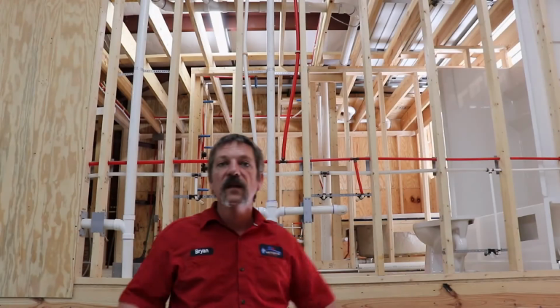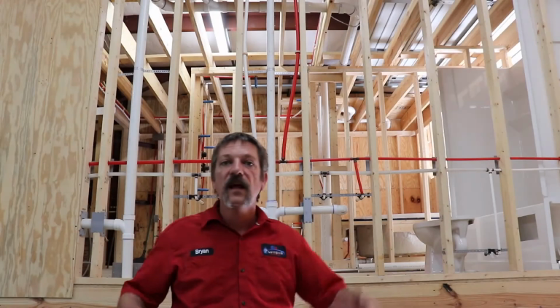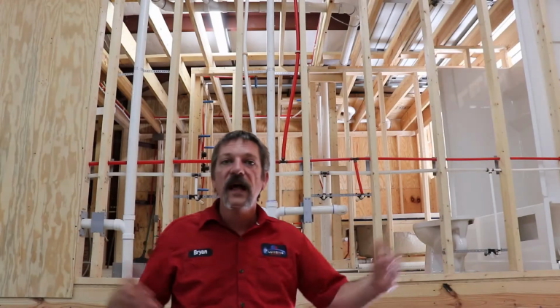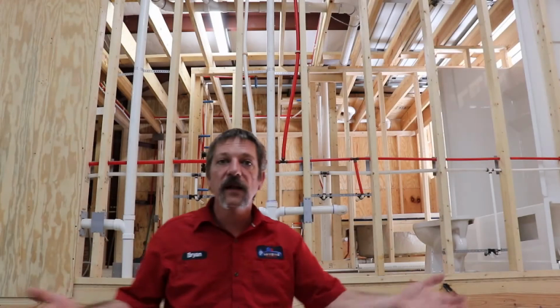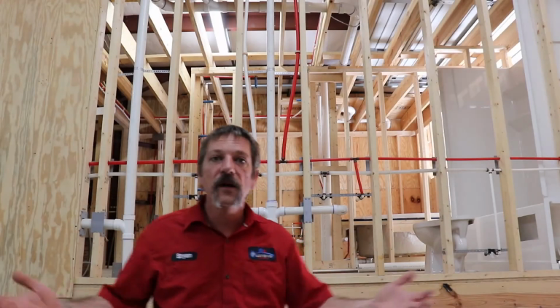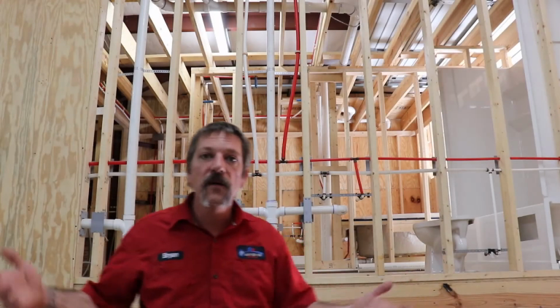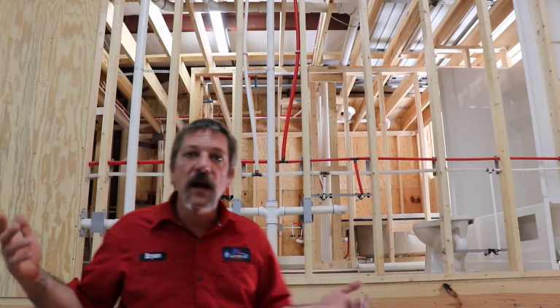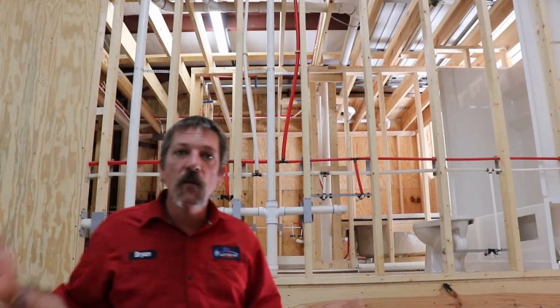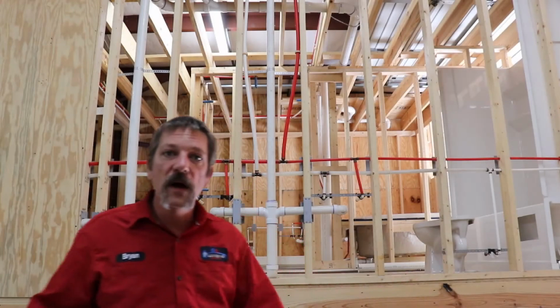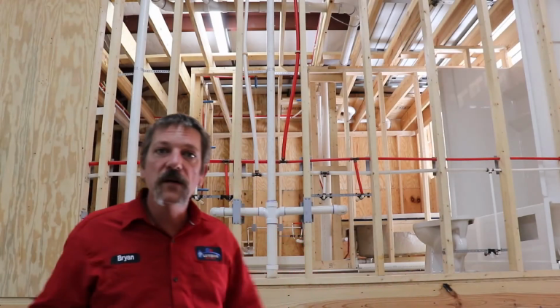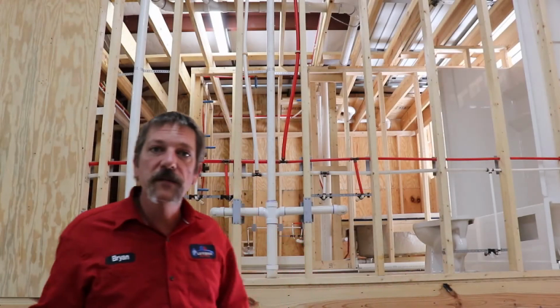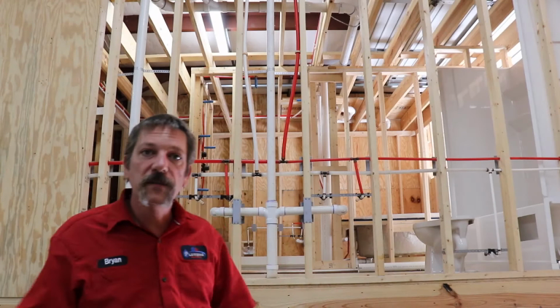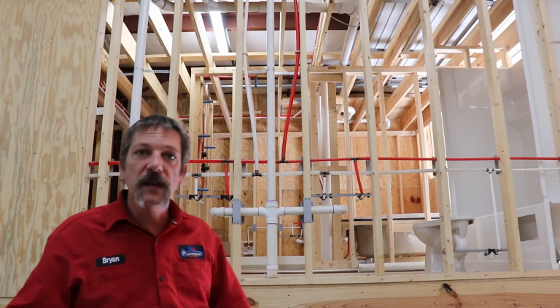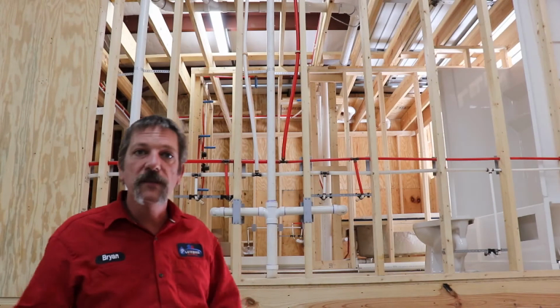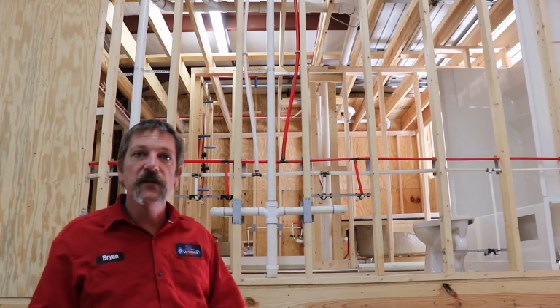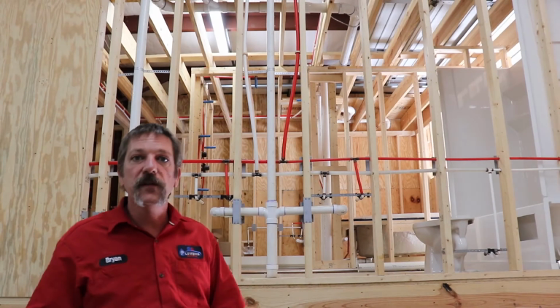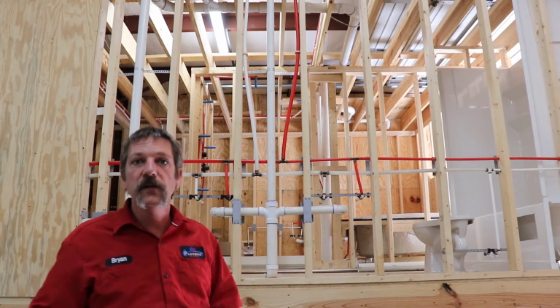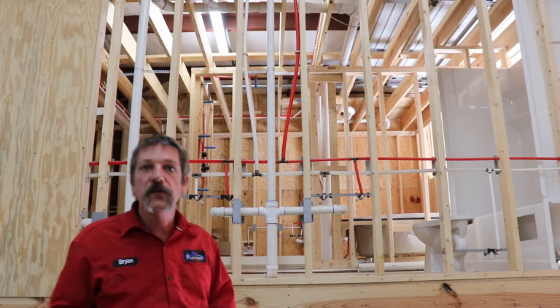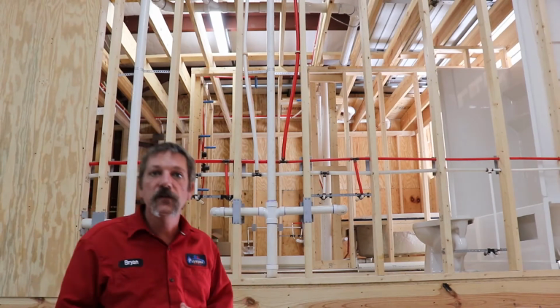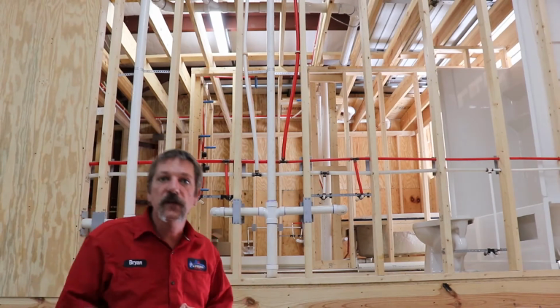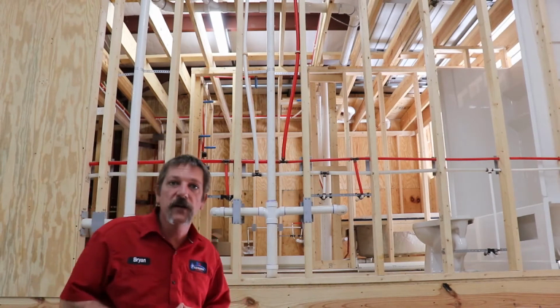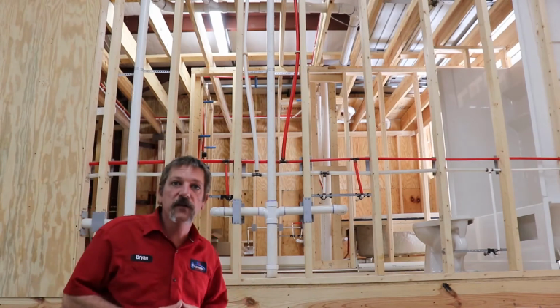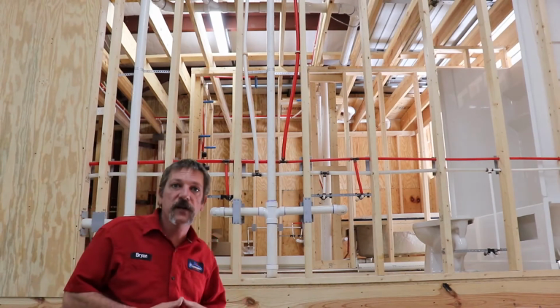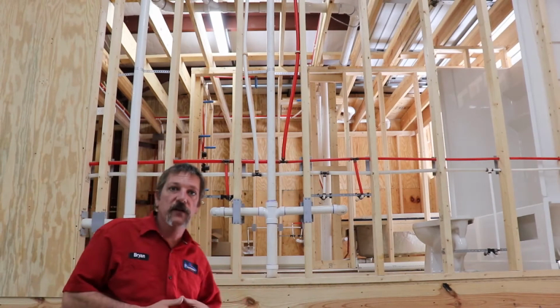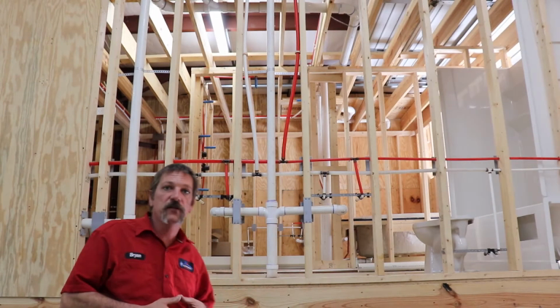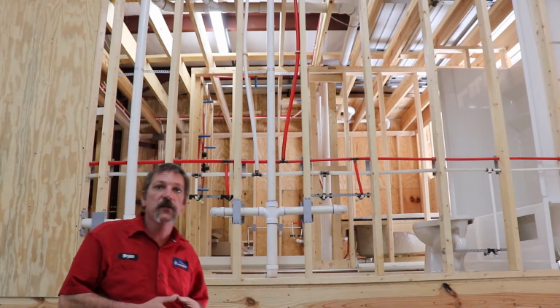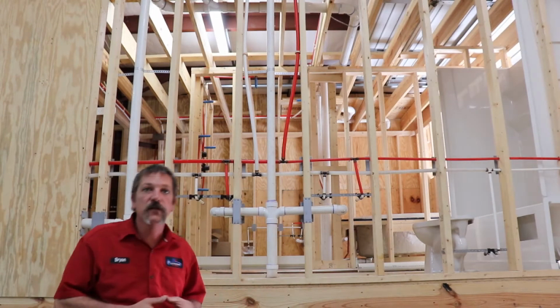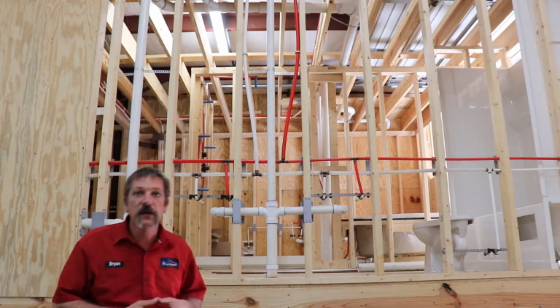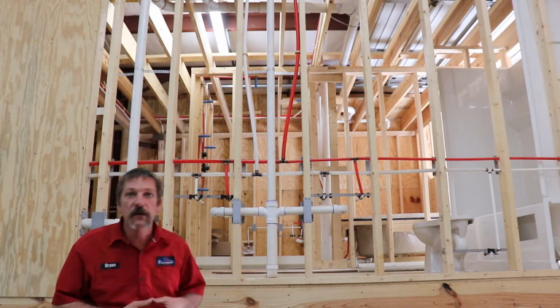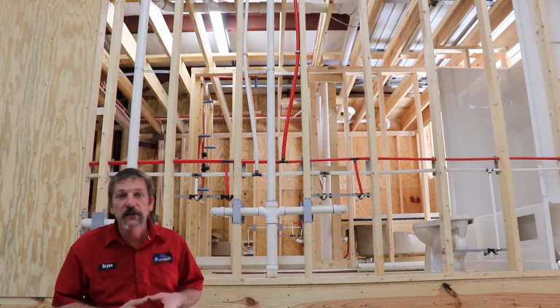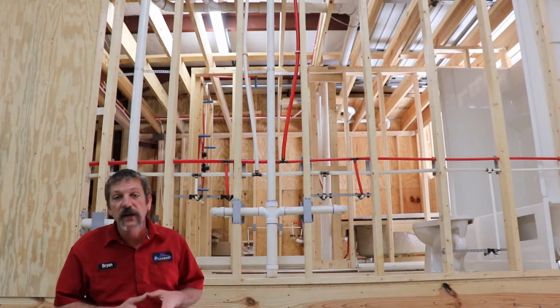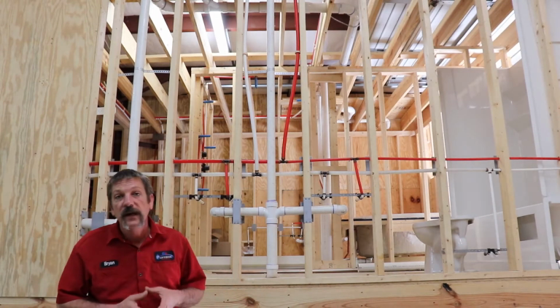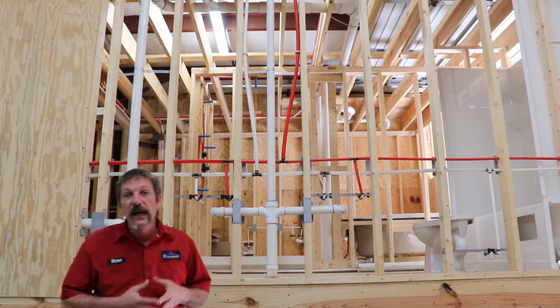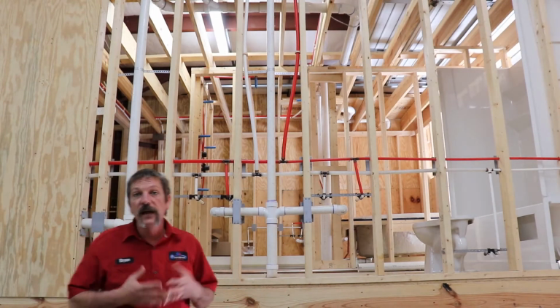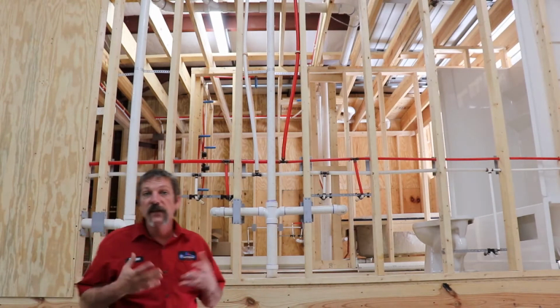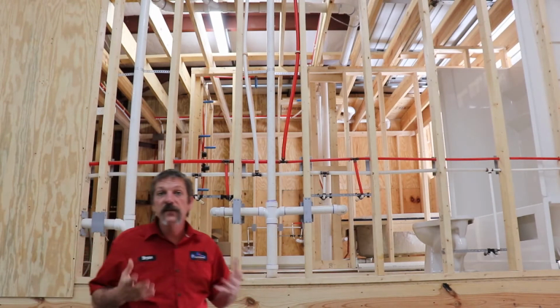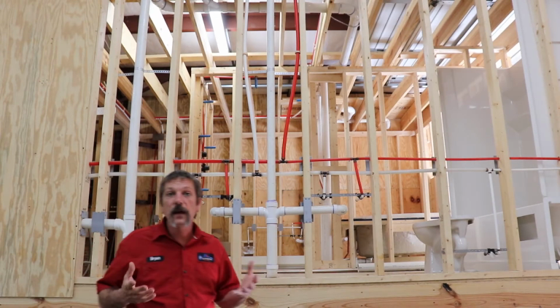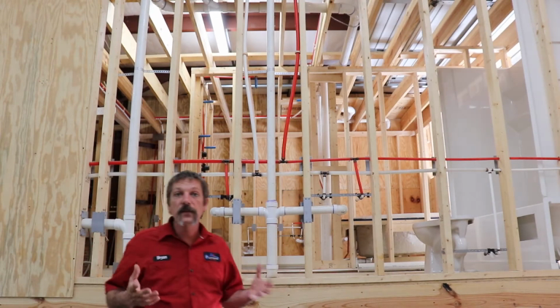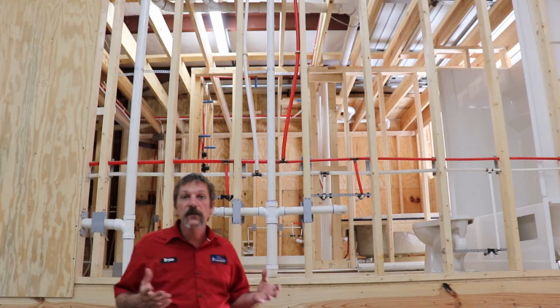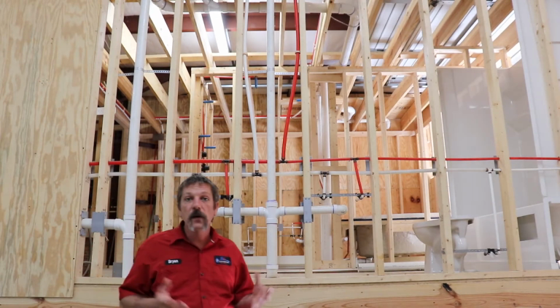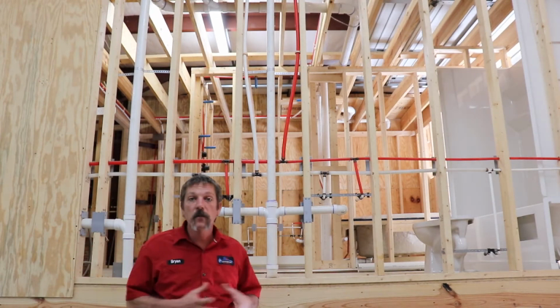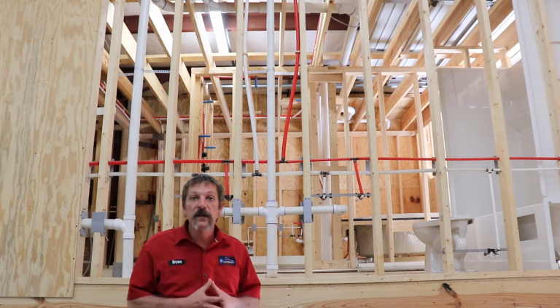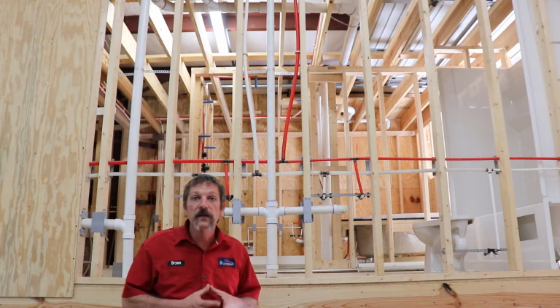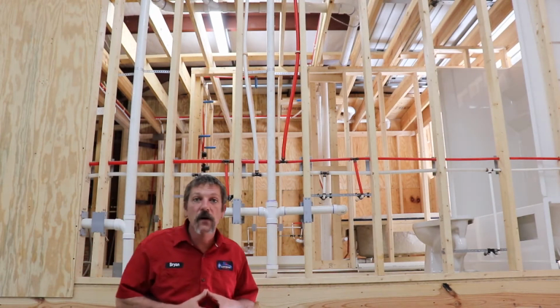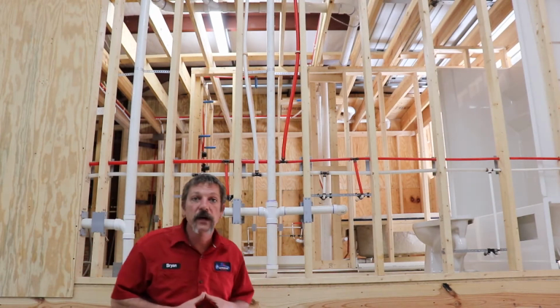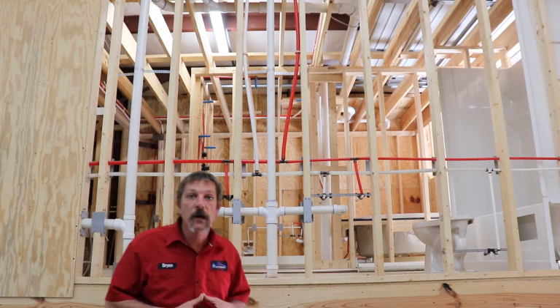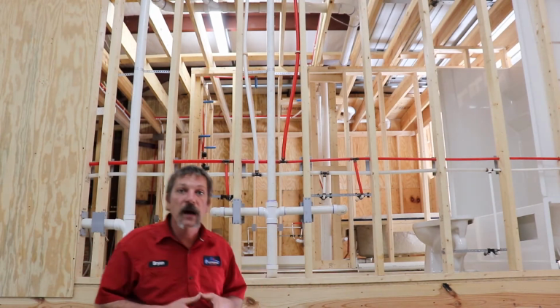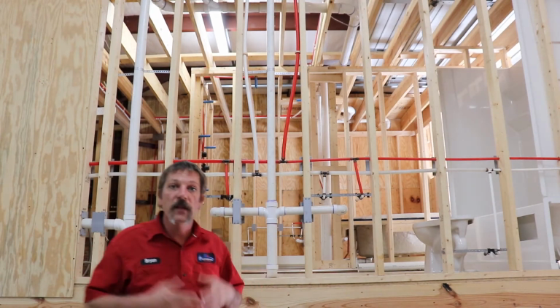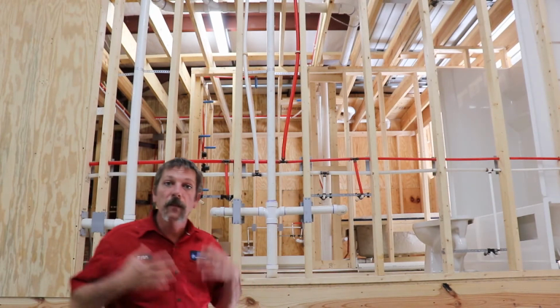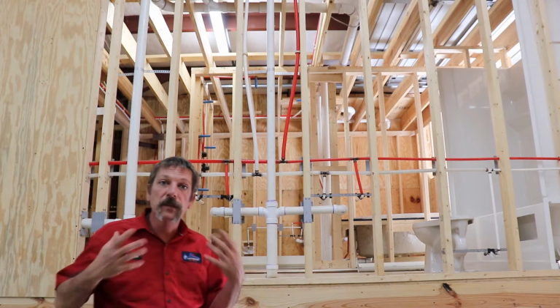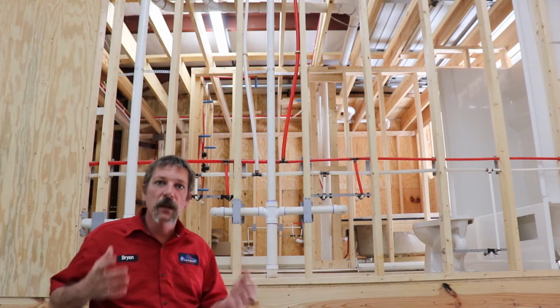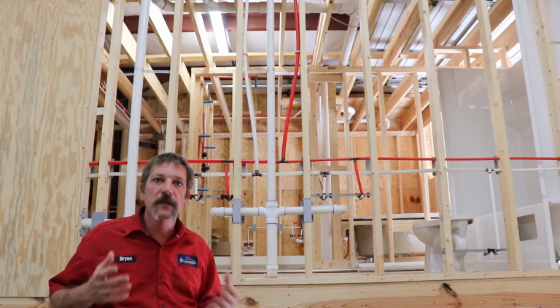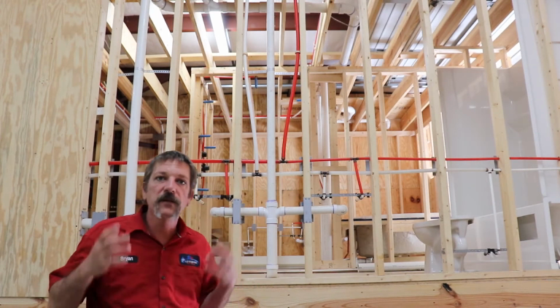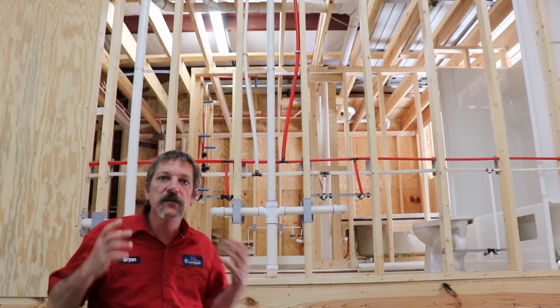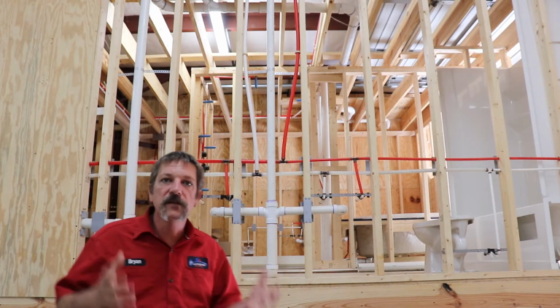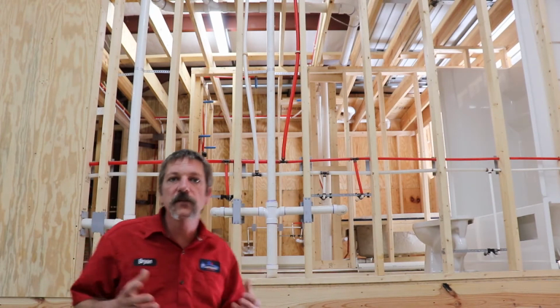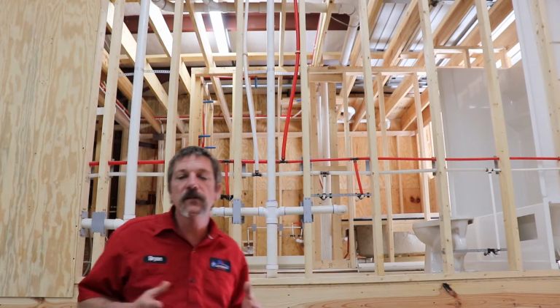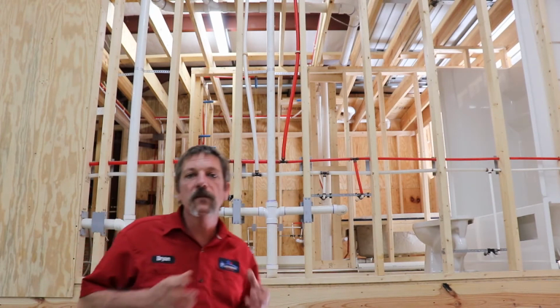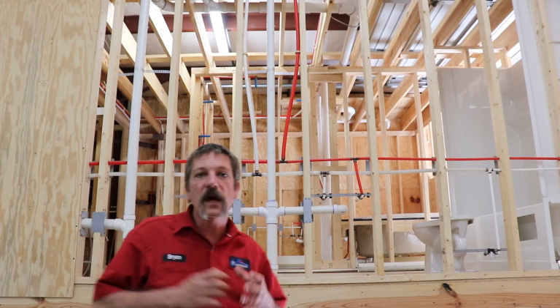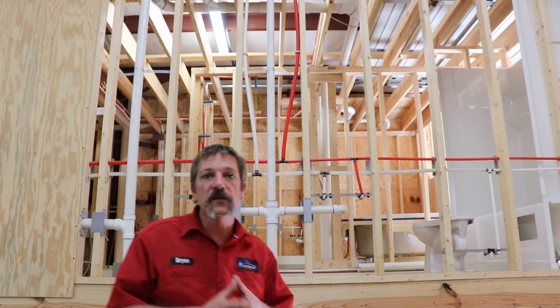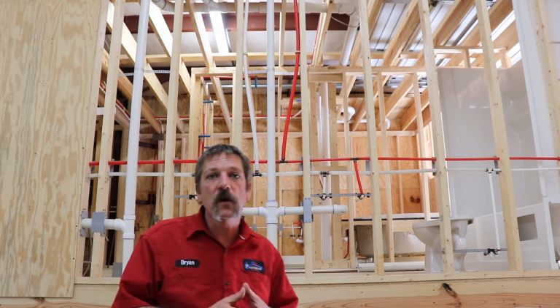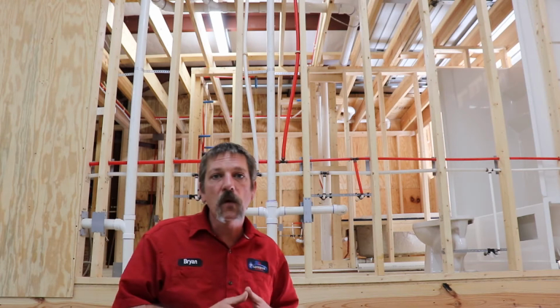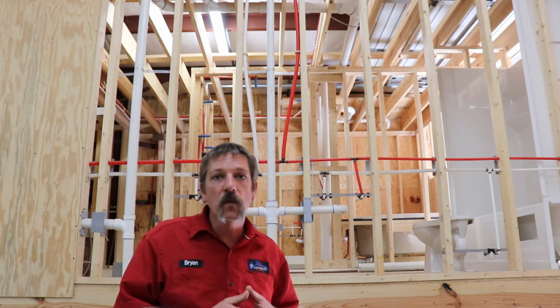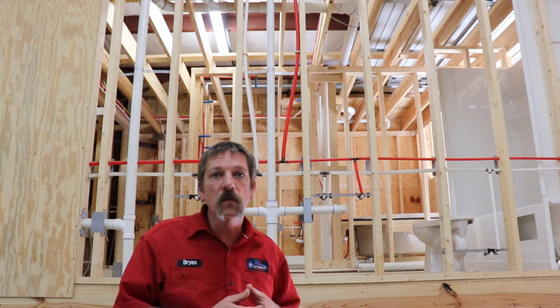Hello, and welcome to Plumbing Solutions Educational Series. In this episode, I'll be talking about the plumbing system as a whole.